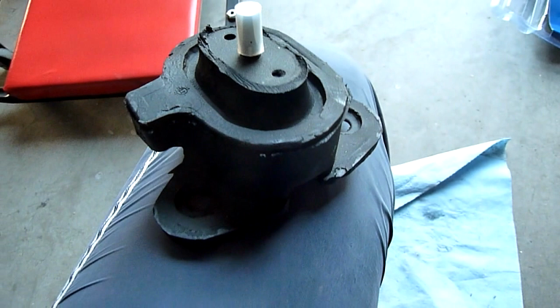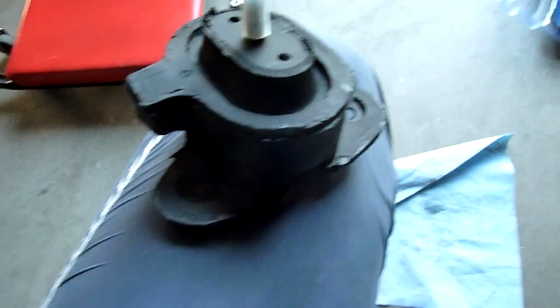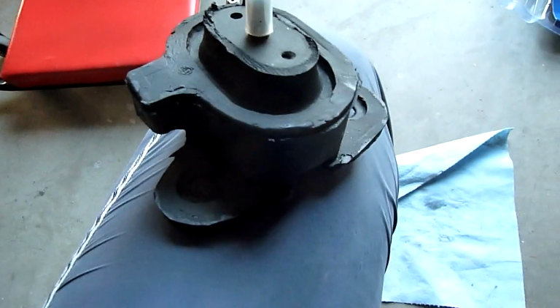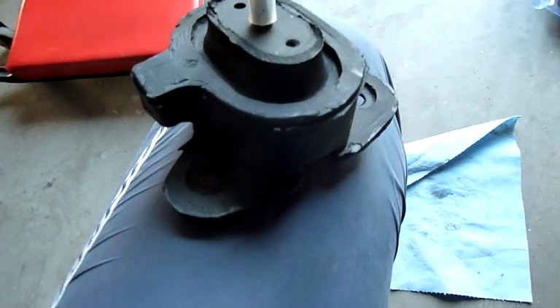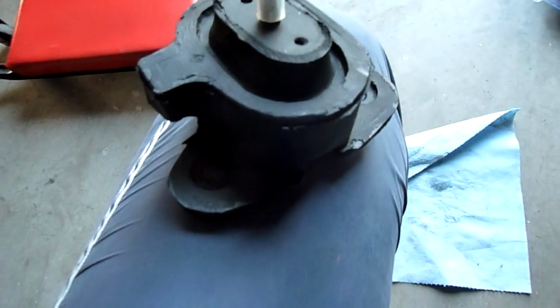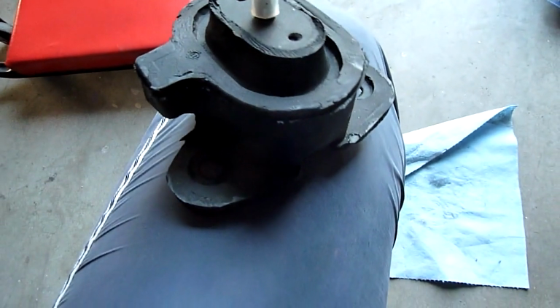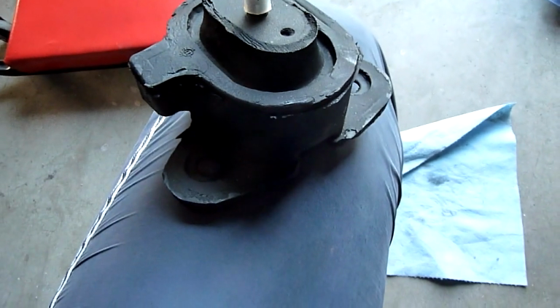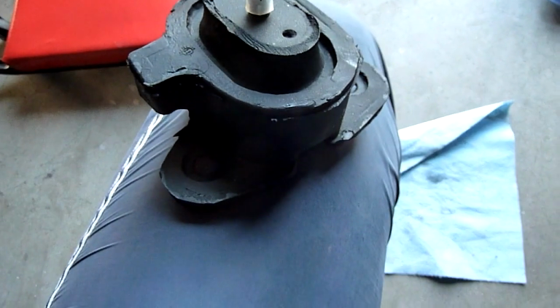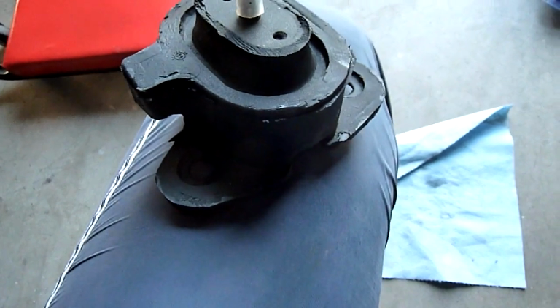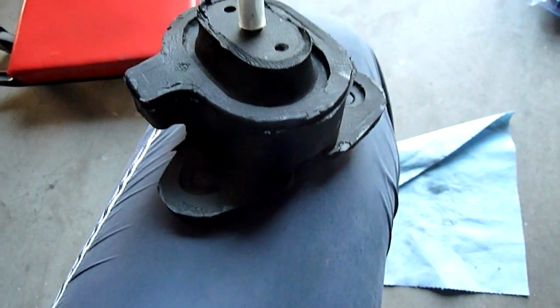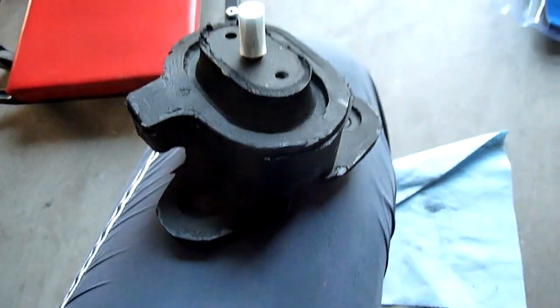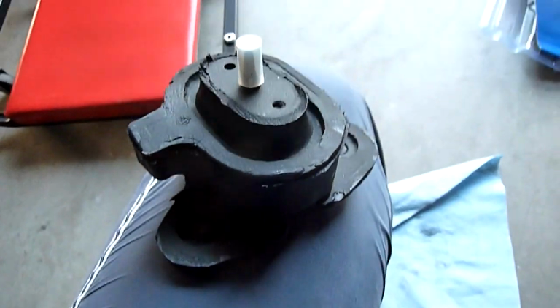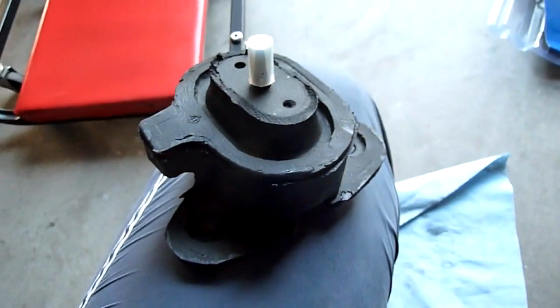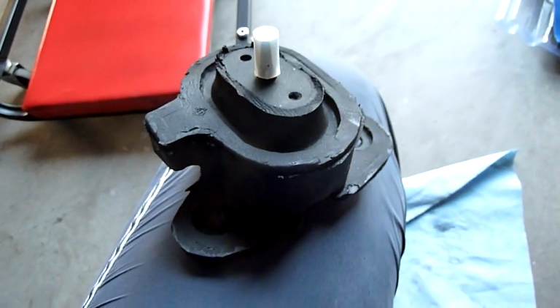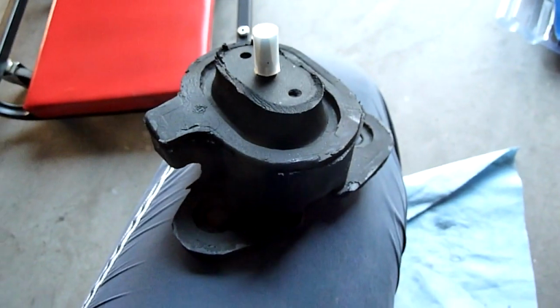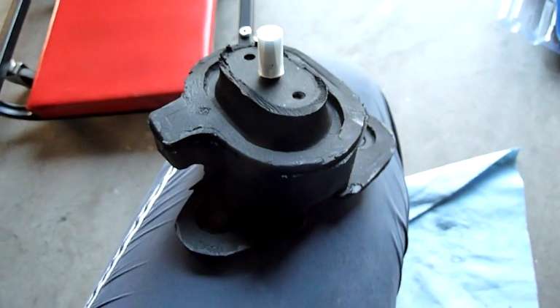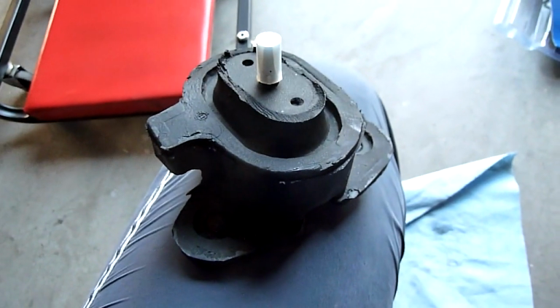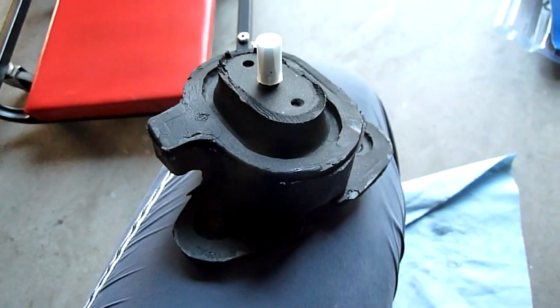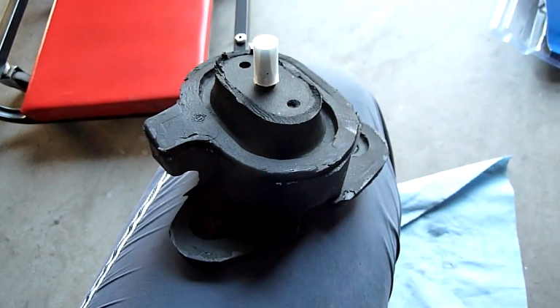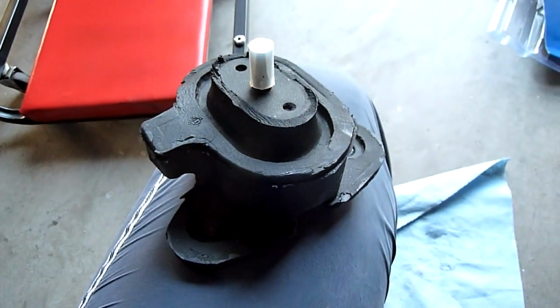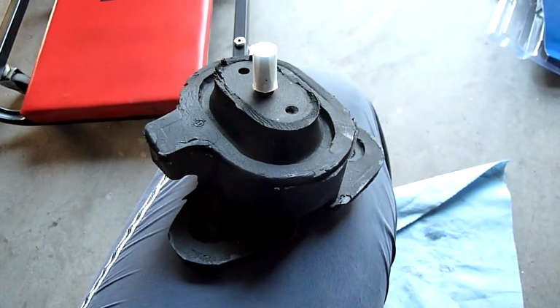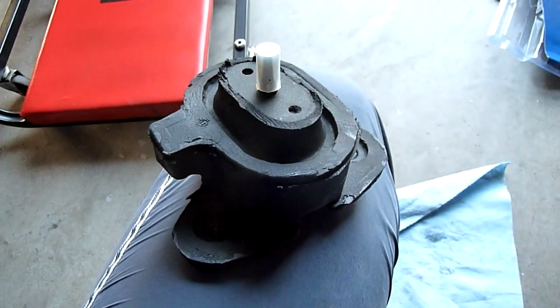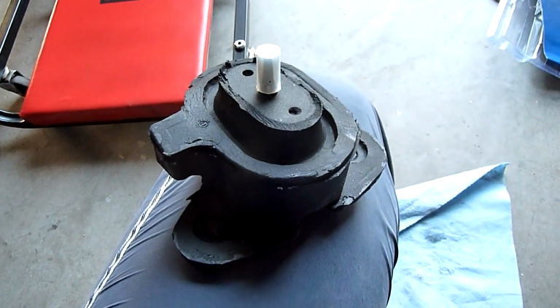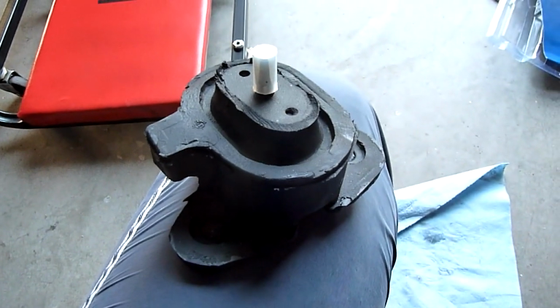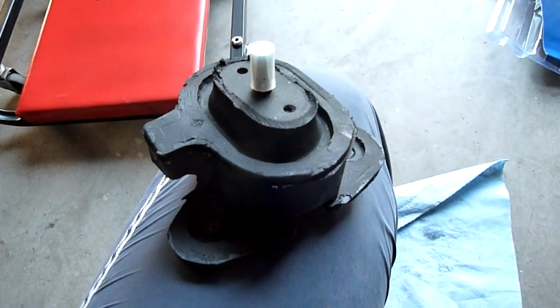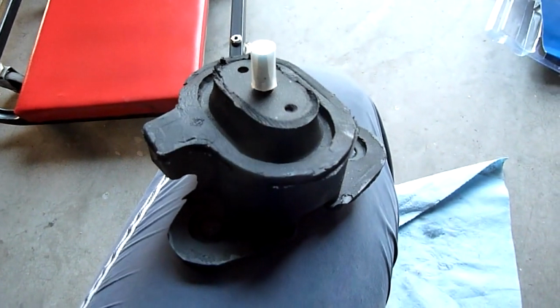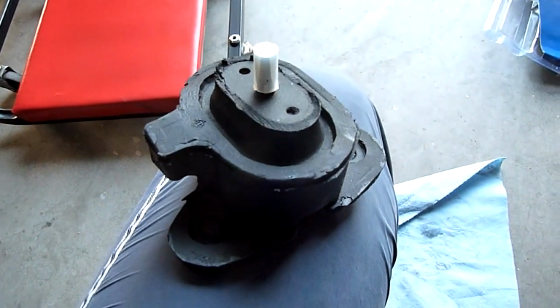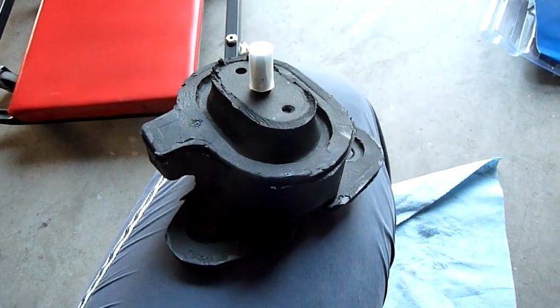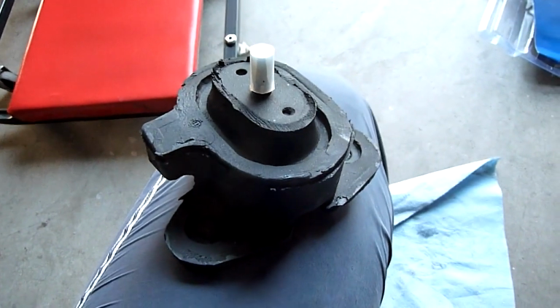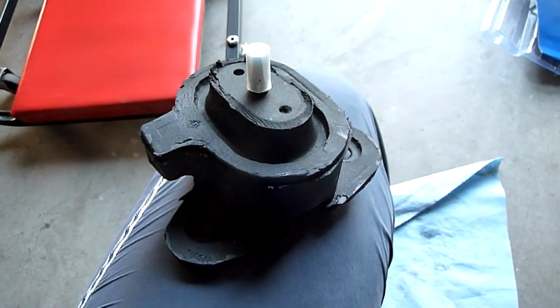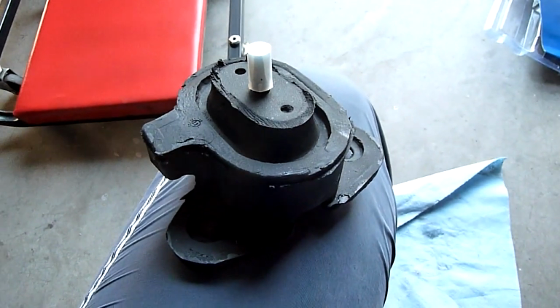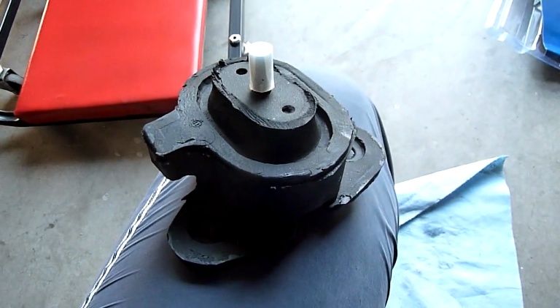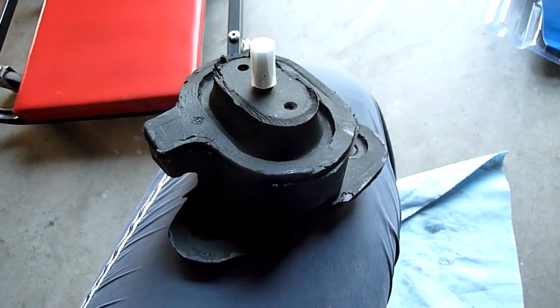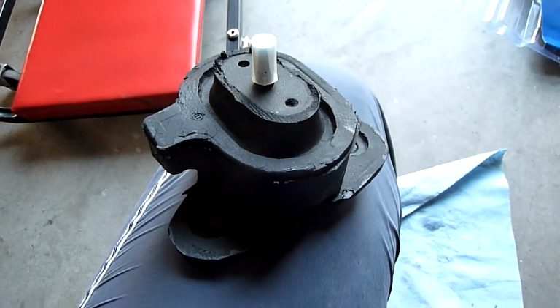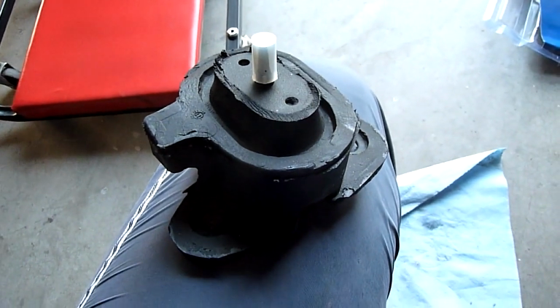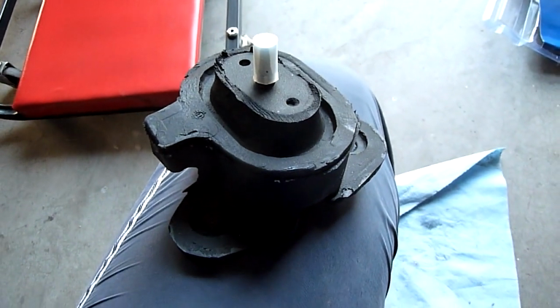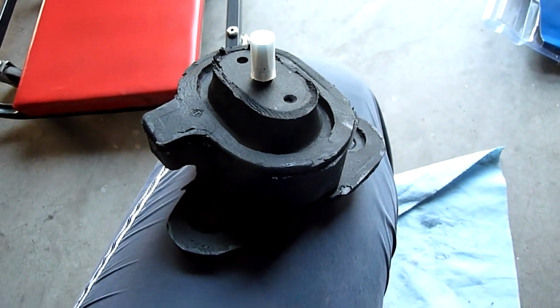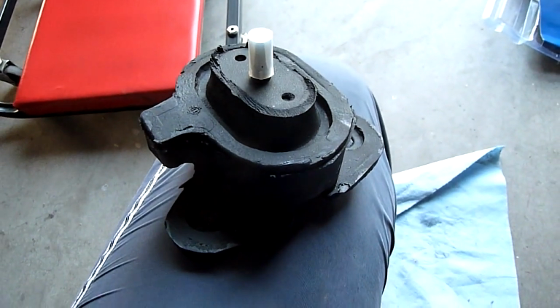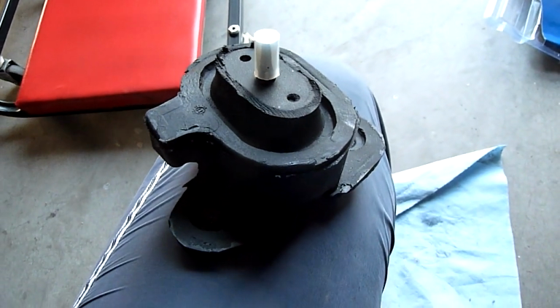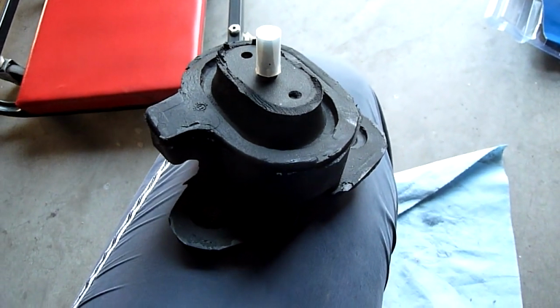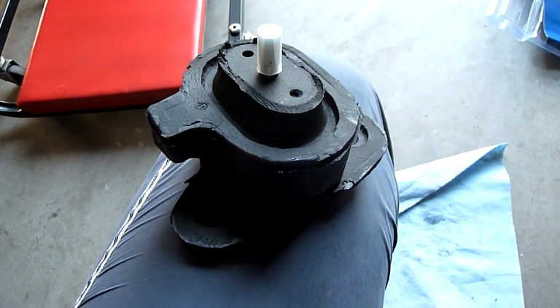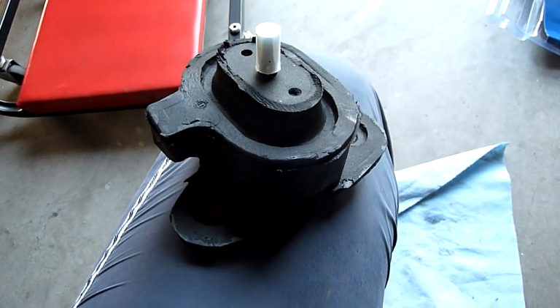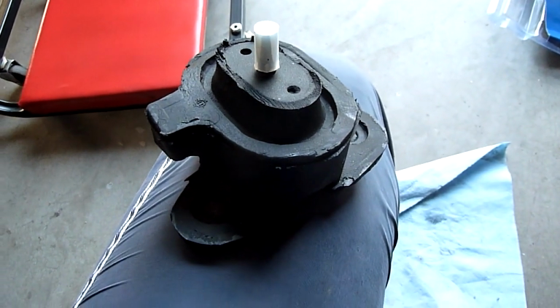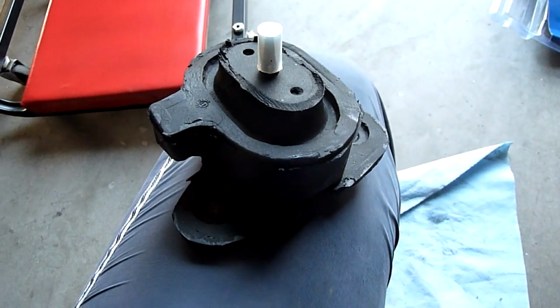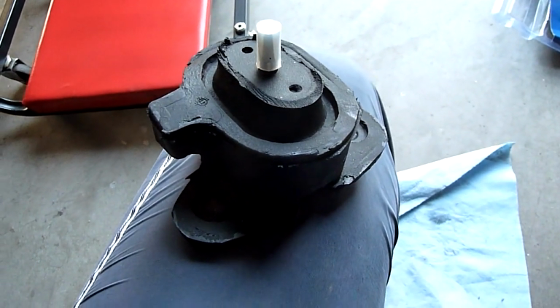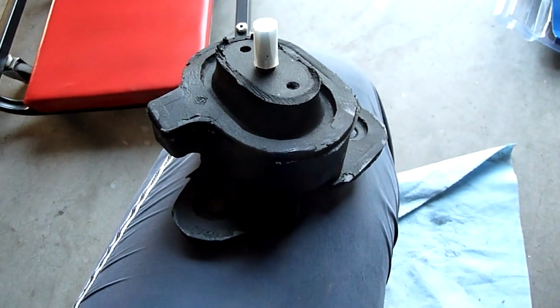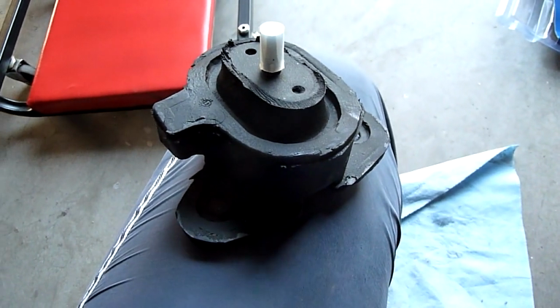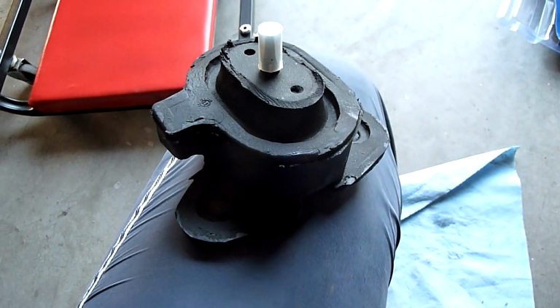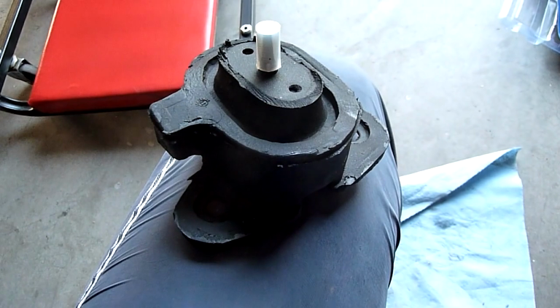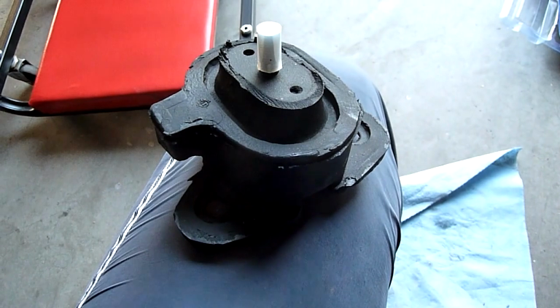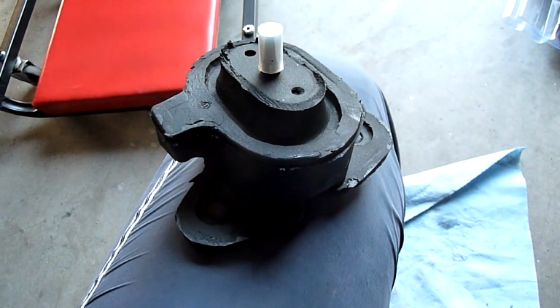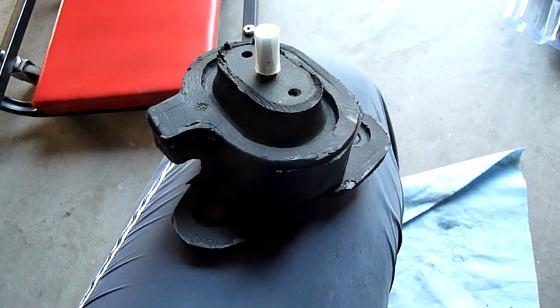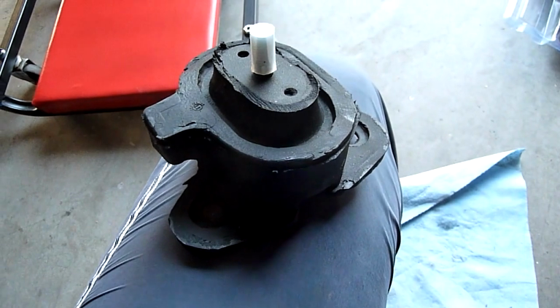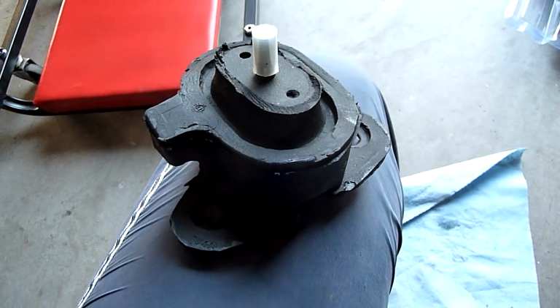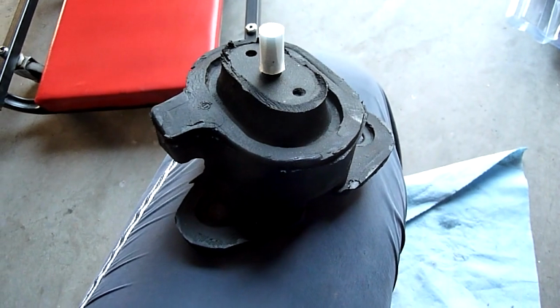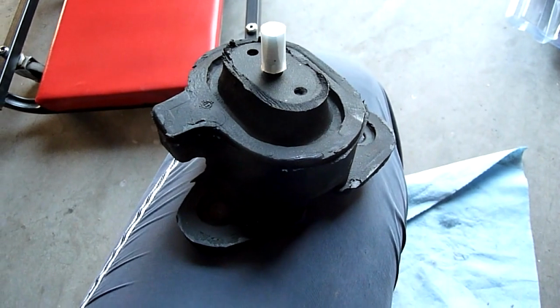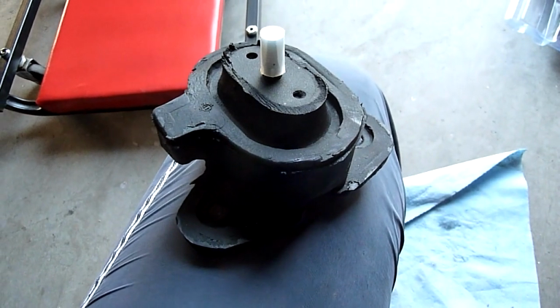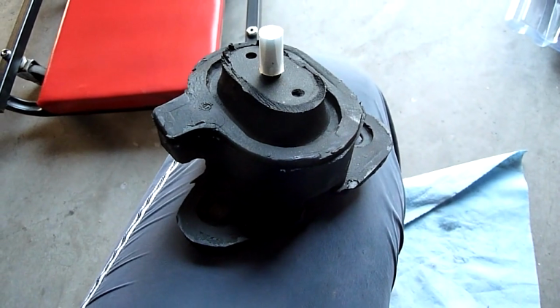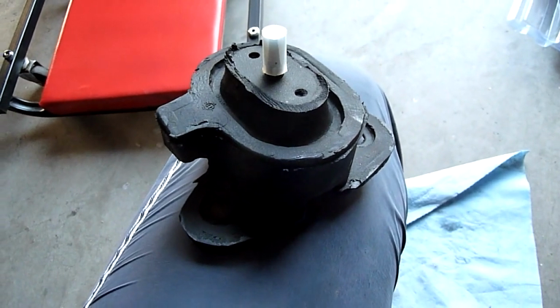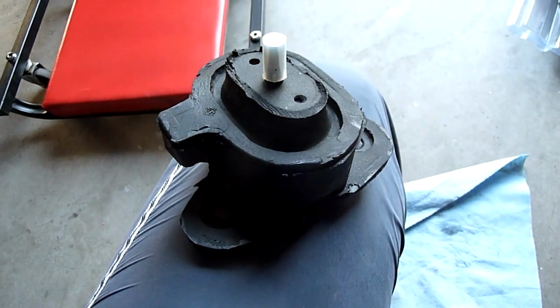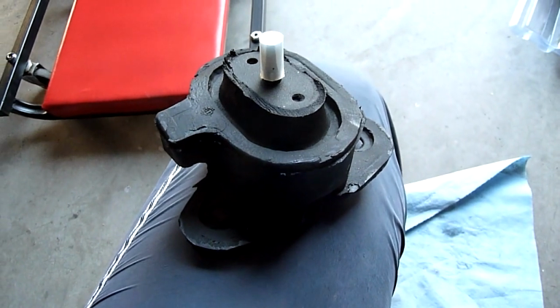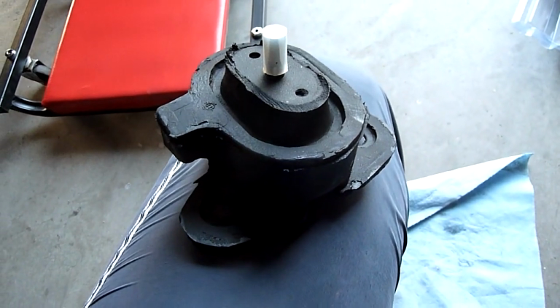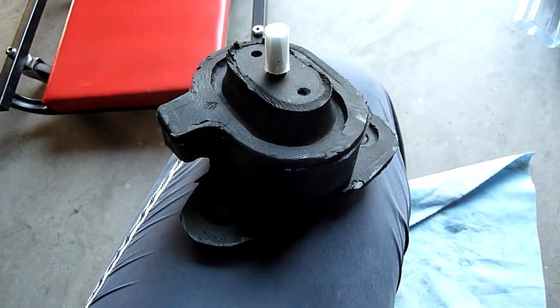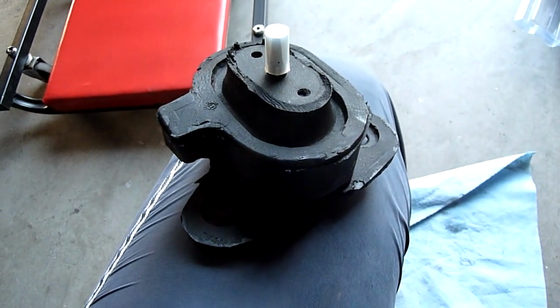I'm going to install this in reverse order, tighten the bolts, and then we are done. That's all there is to changing the engine mounts and the transmission mount on a 2001 GMC Safari.